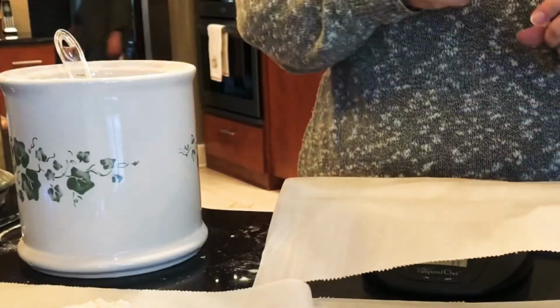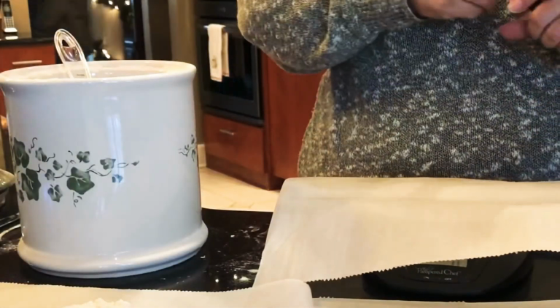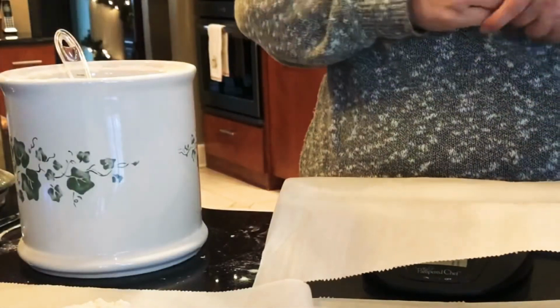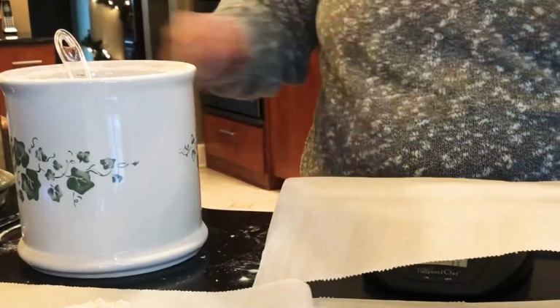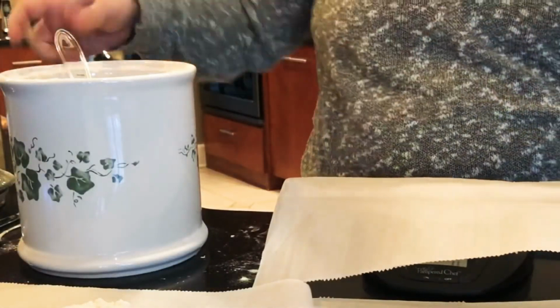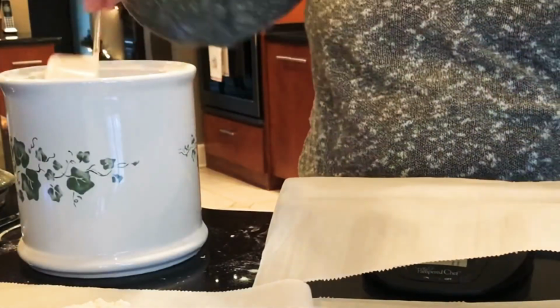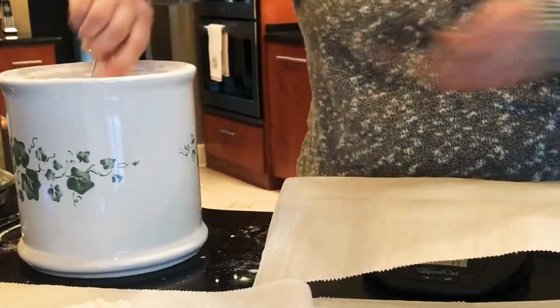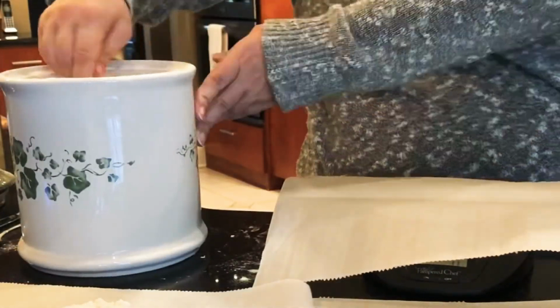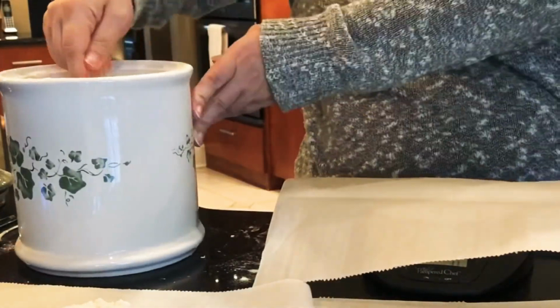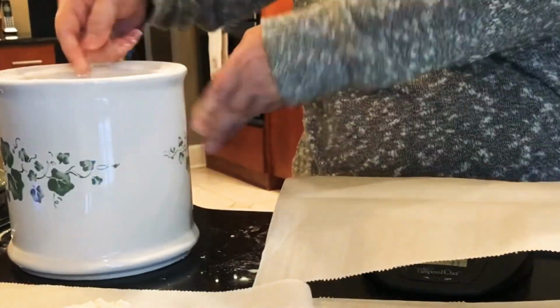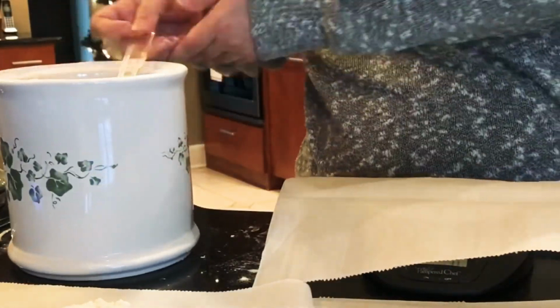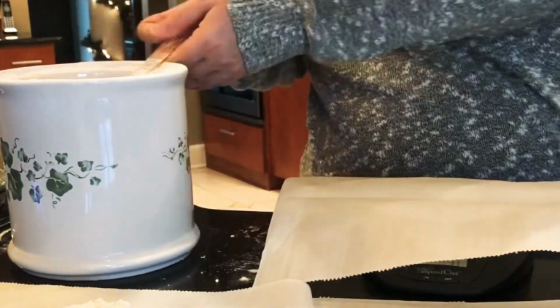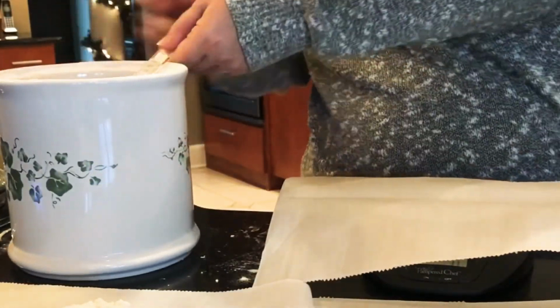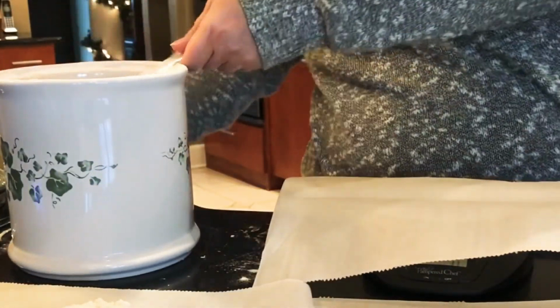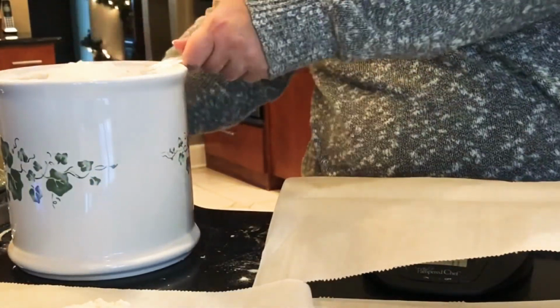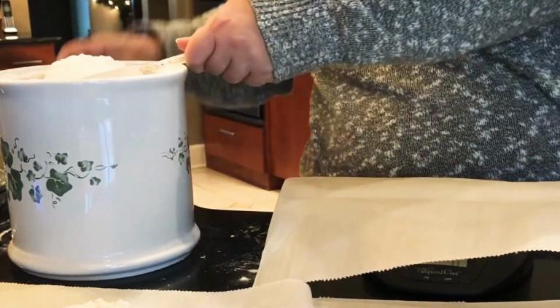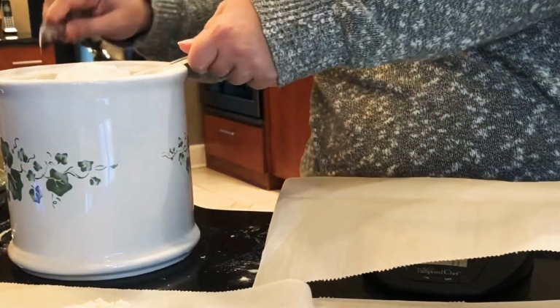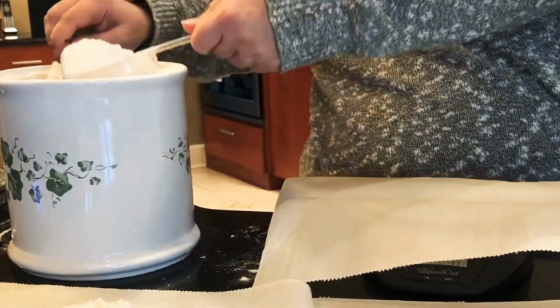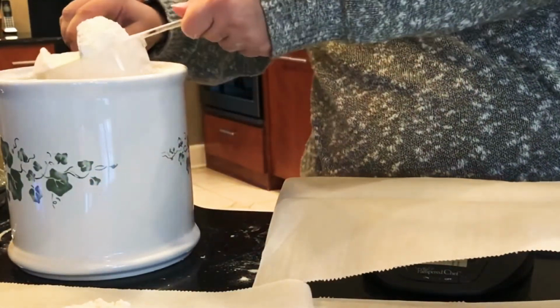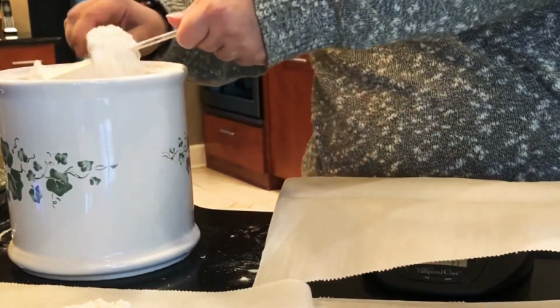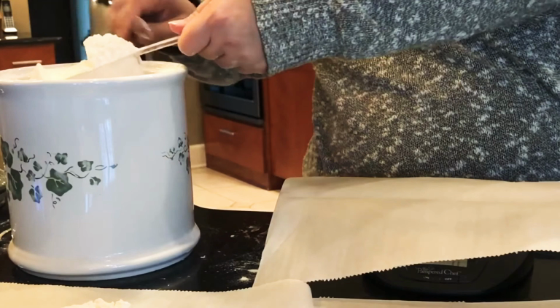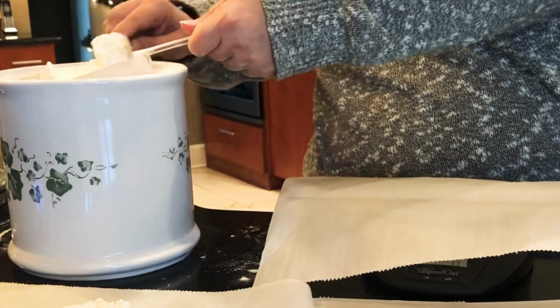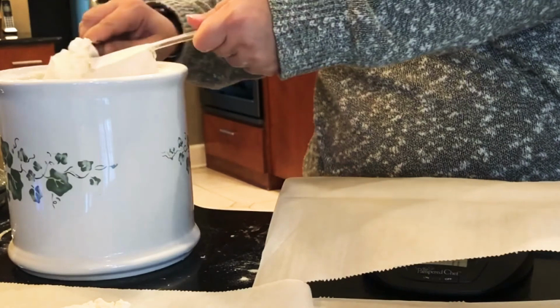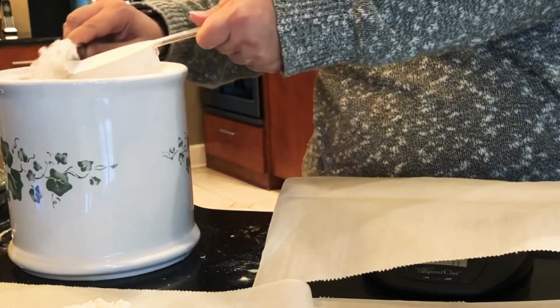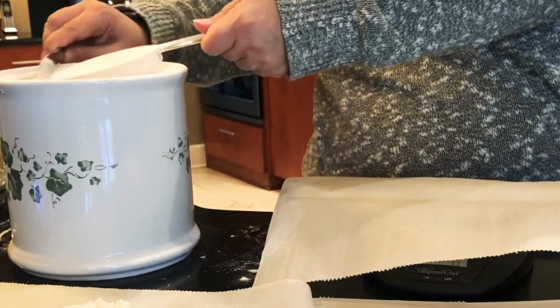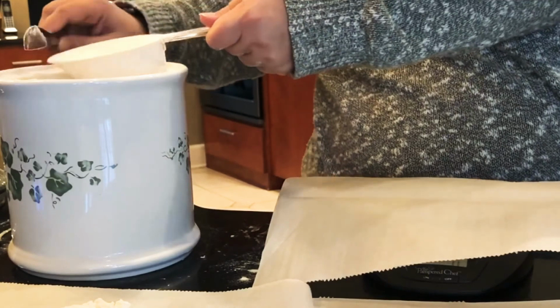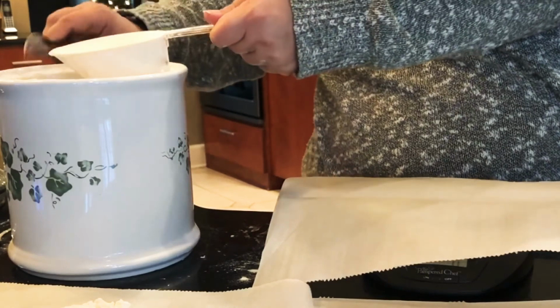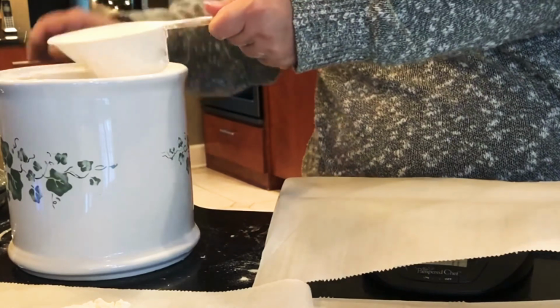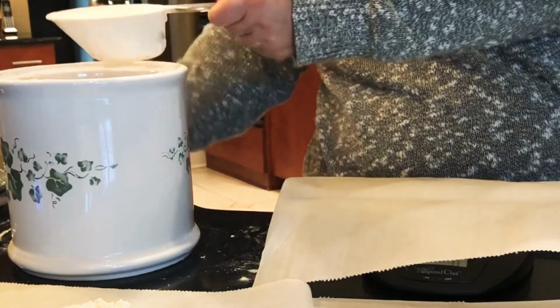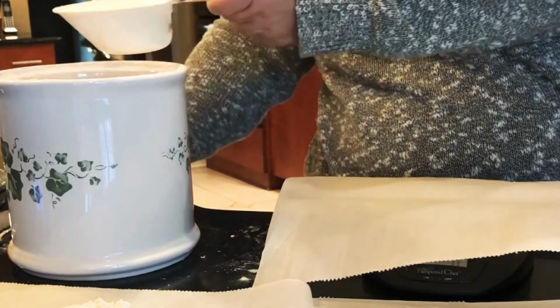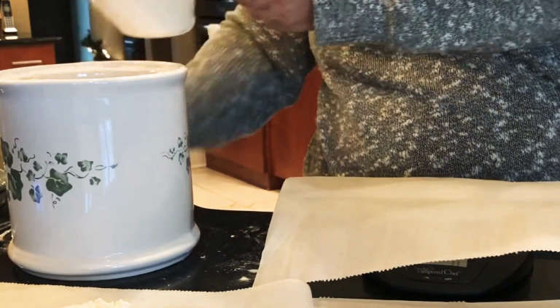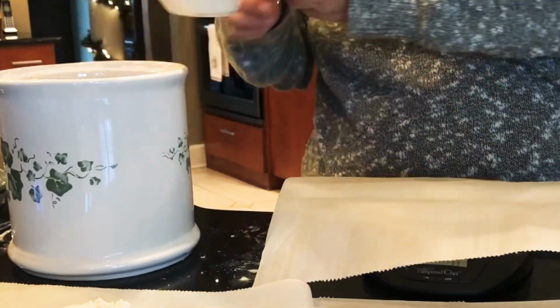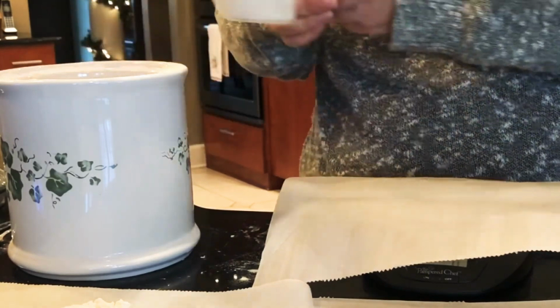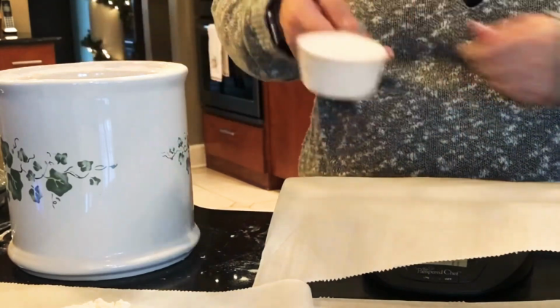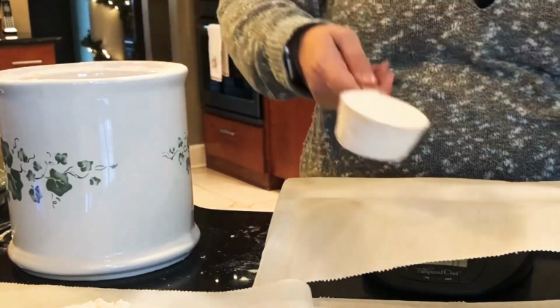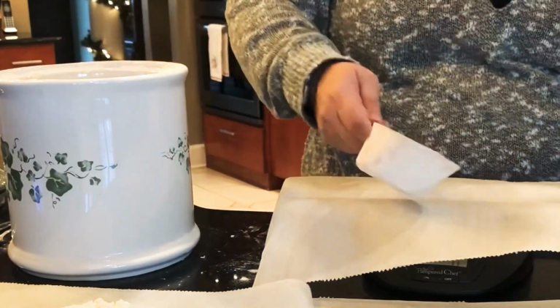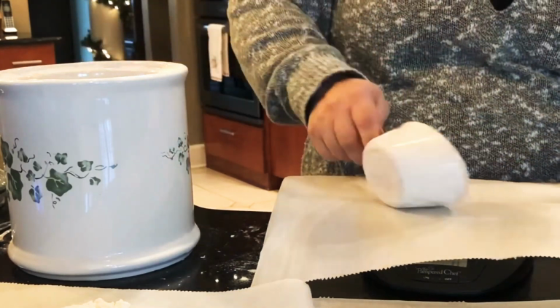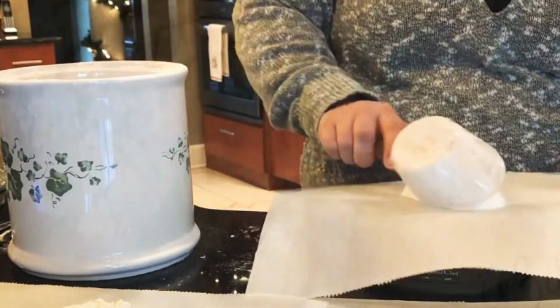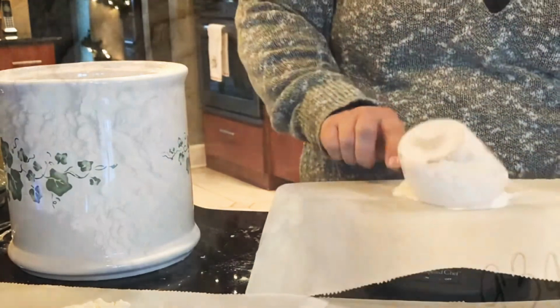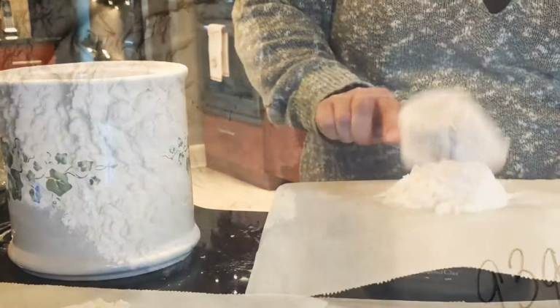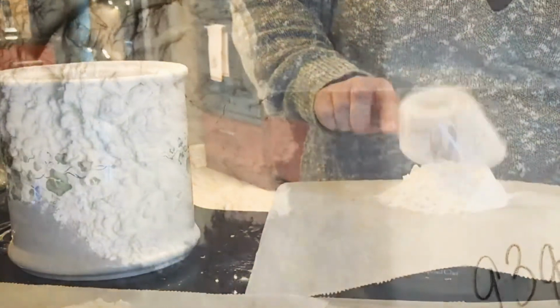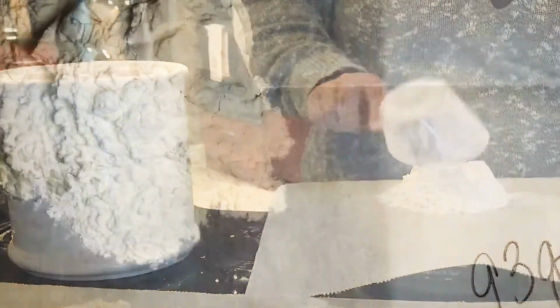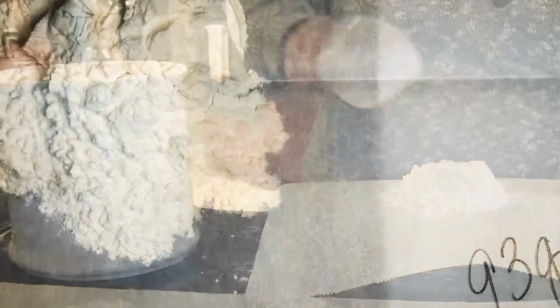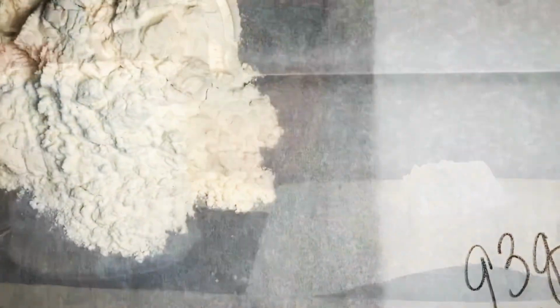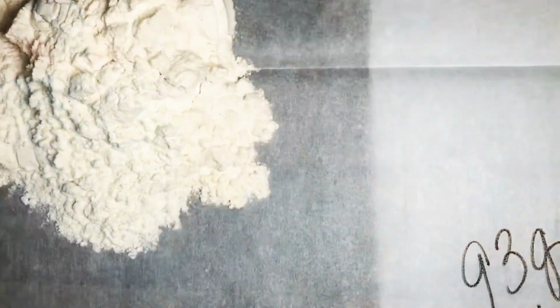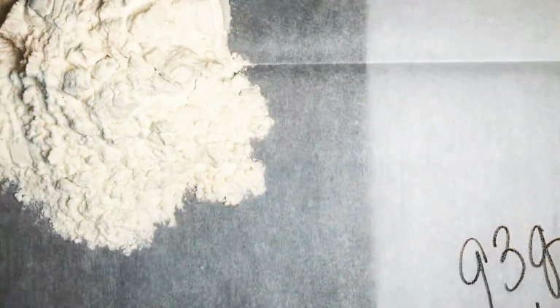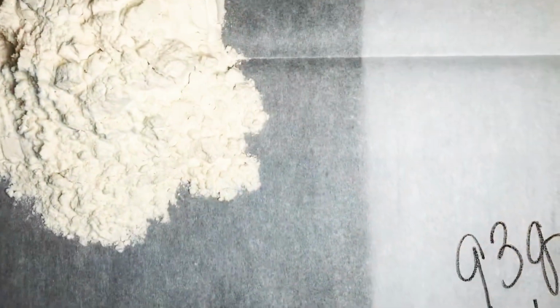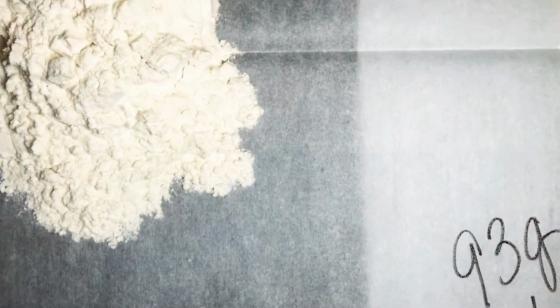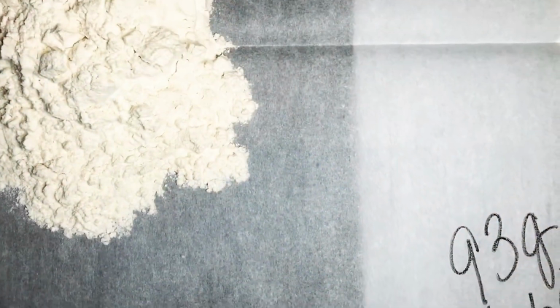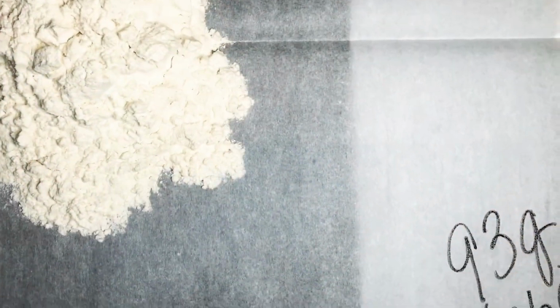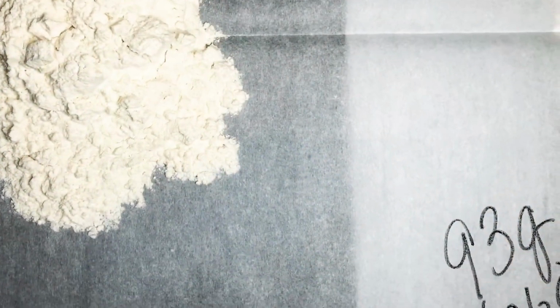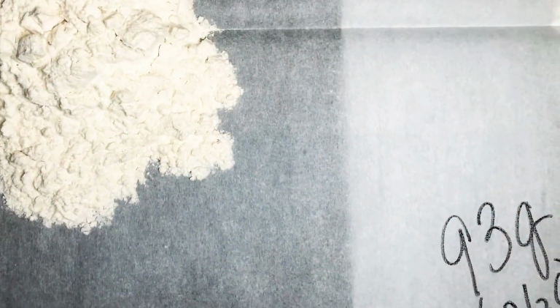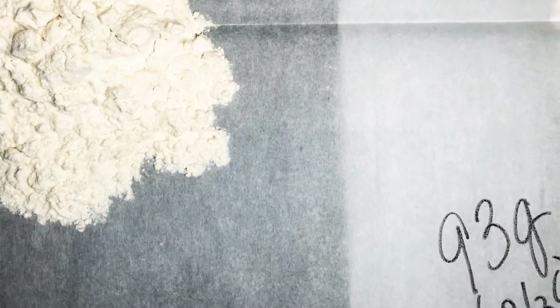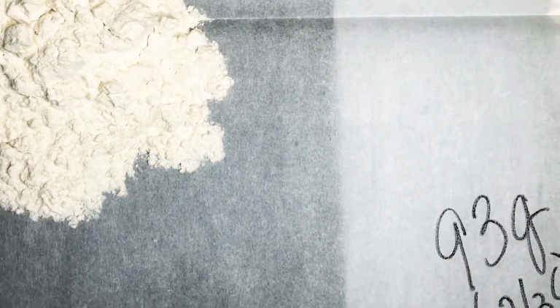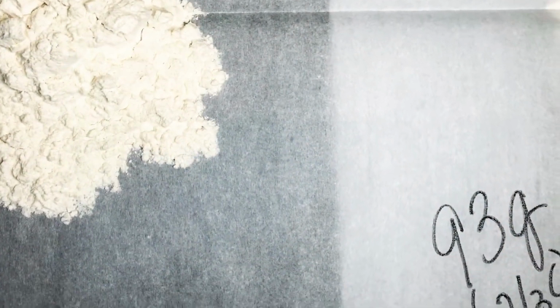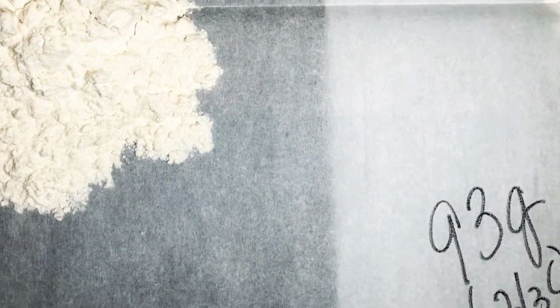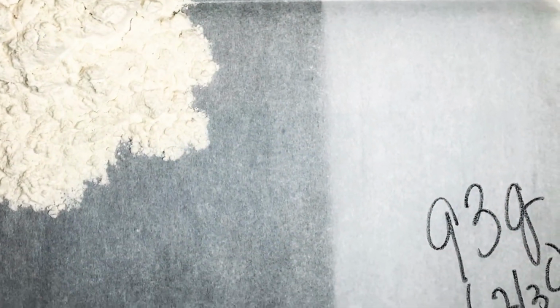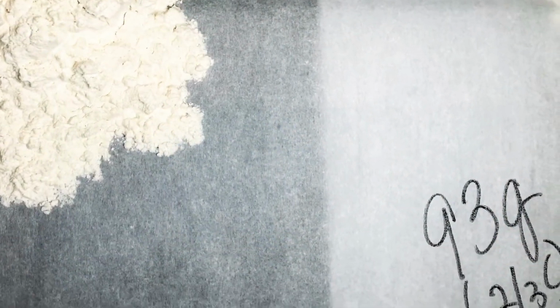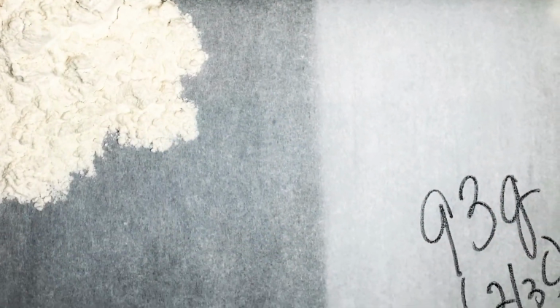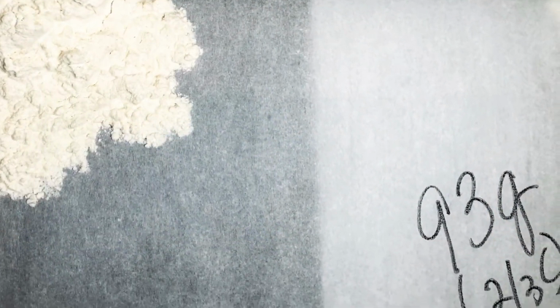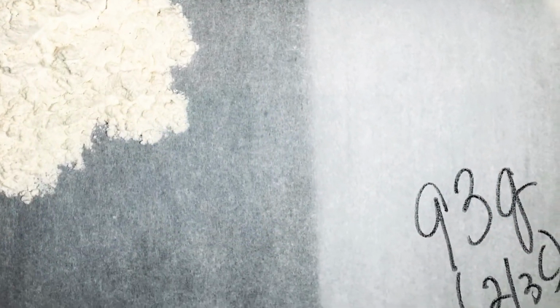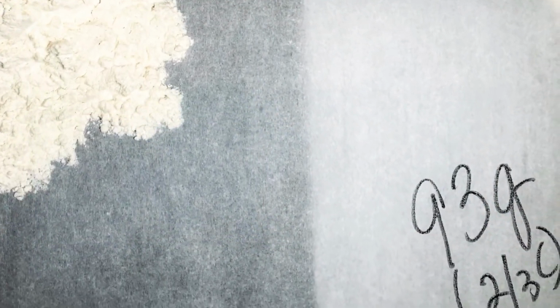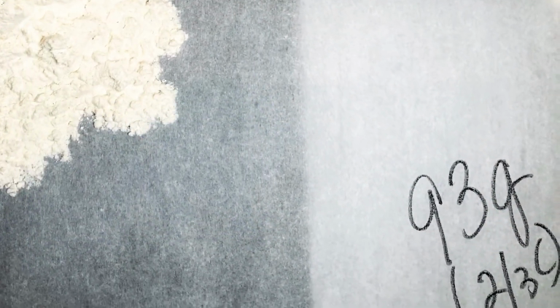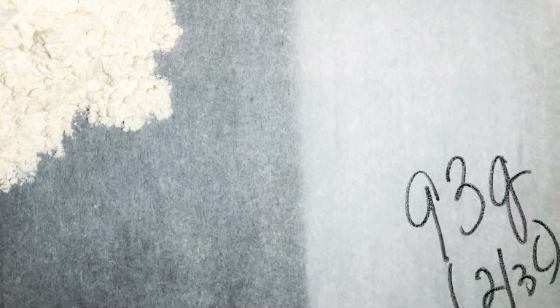And for our third one, again measuring the same way, and this one's 93 grams.